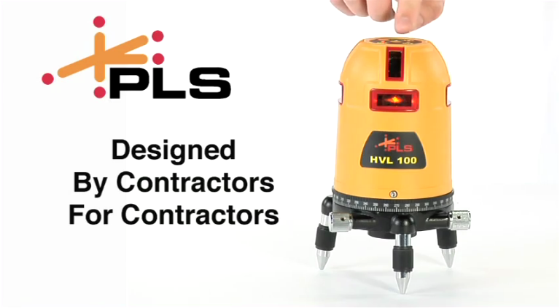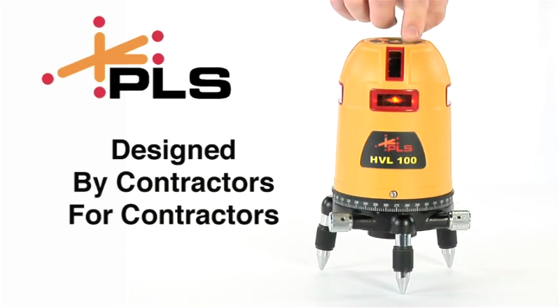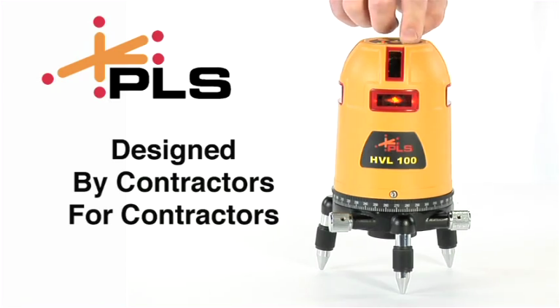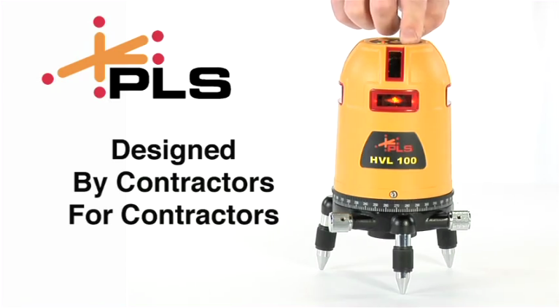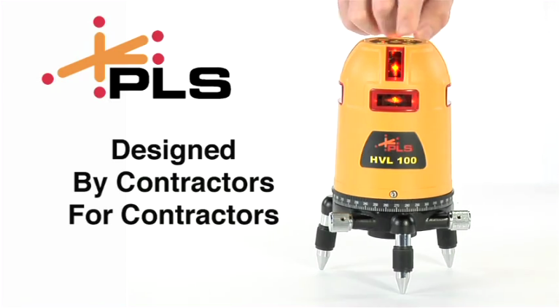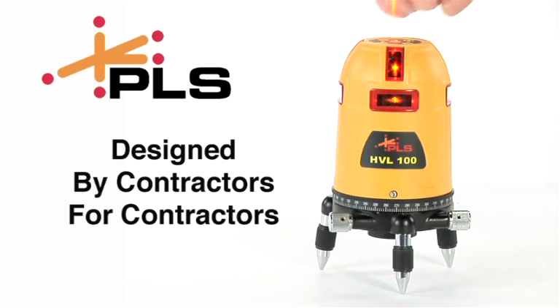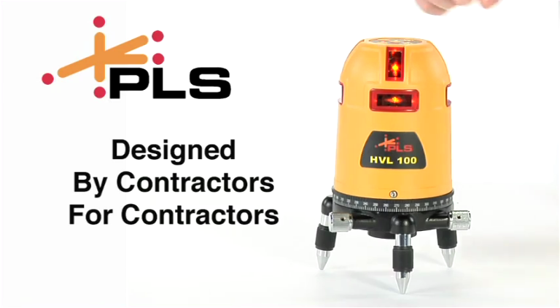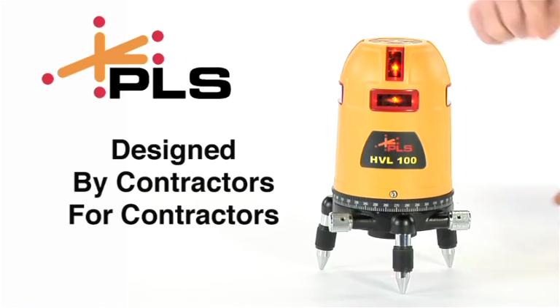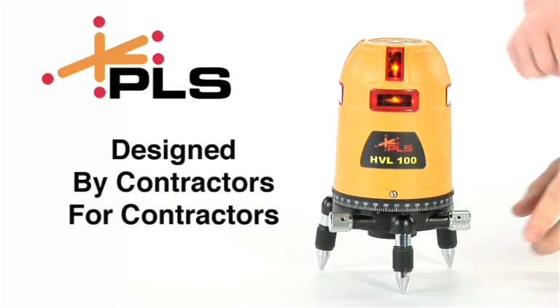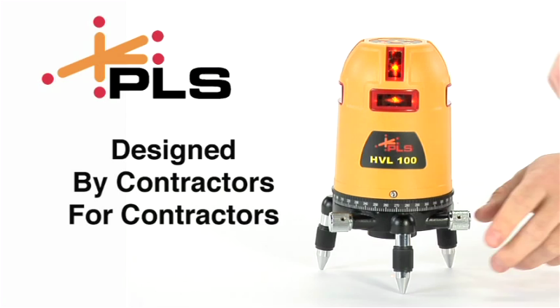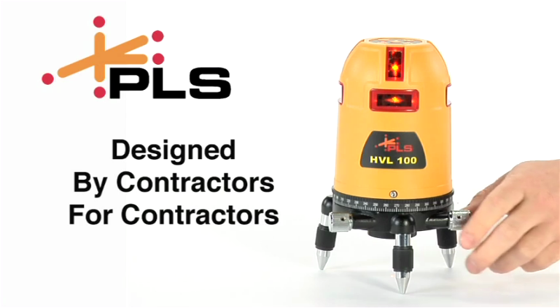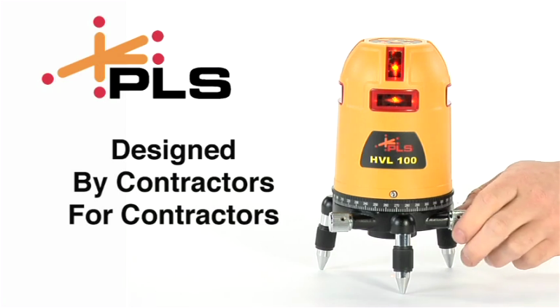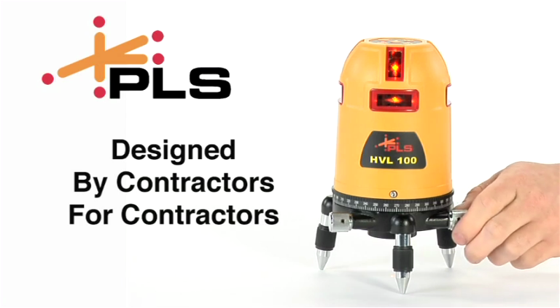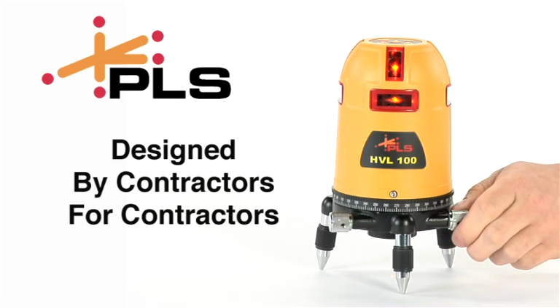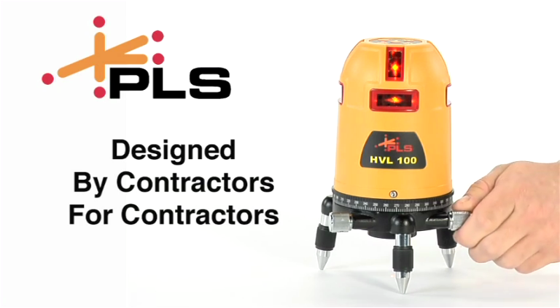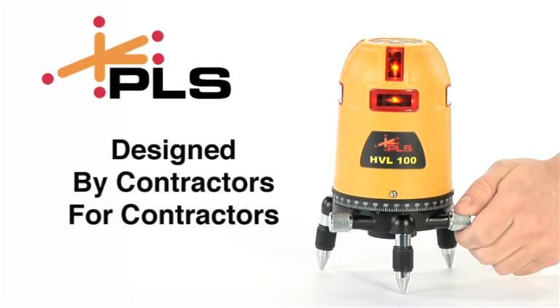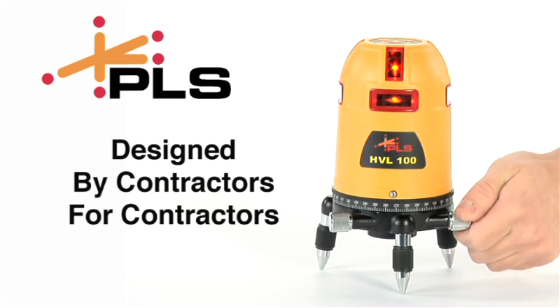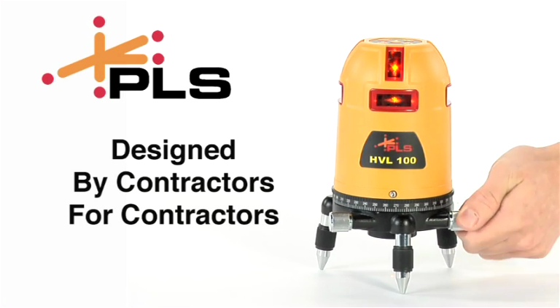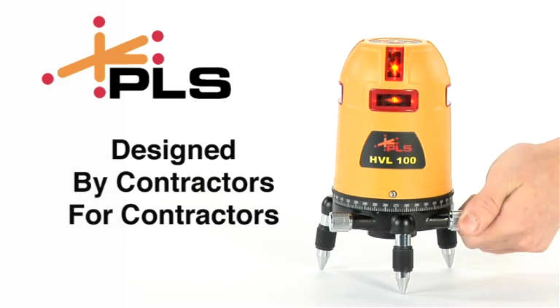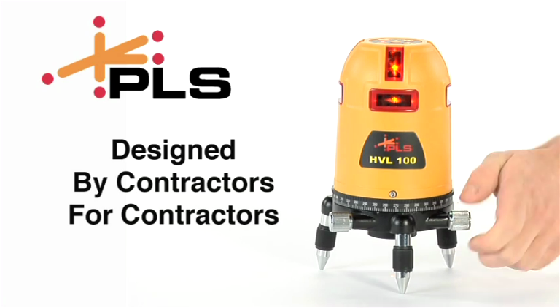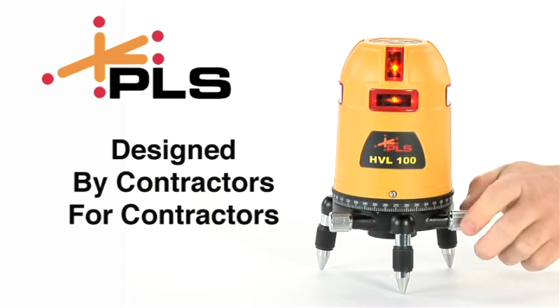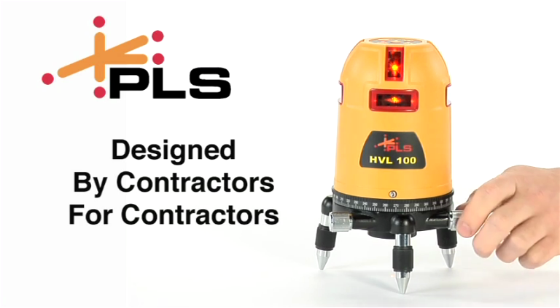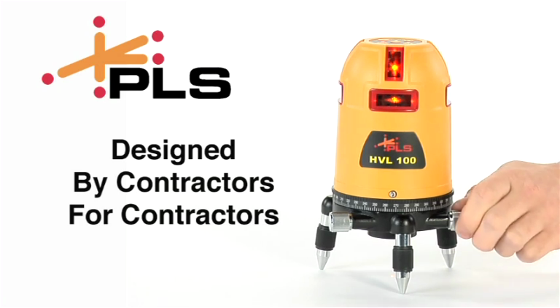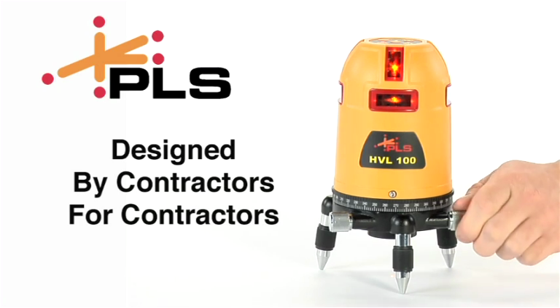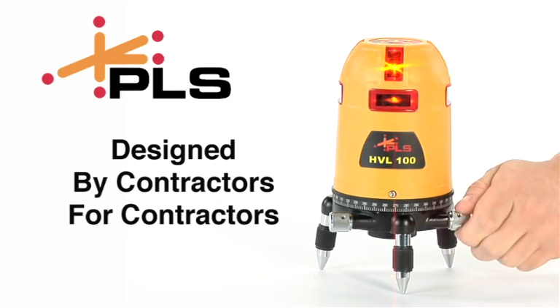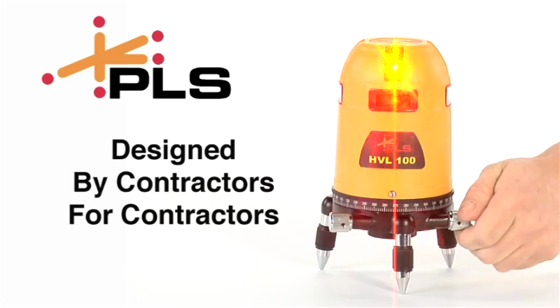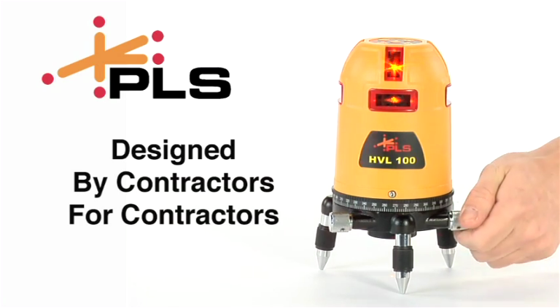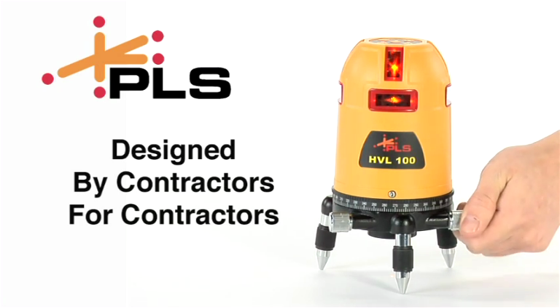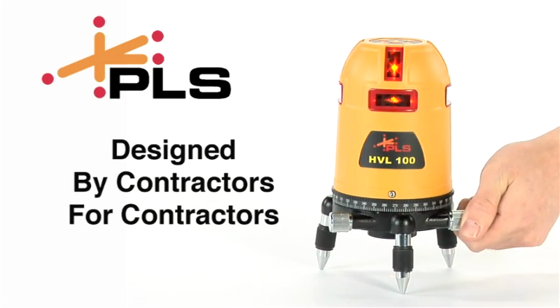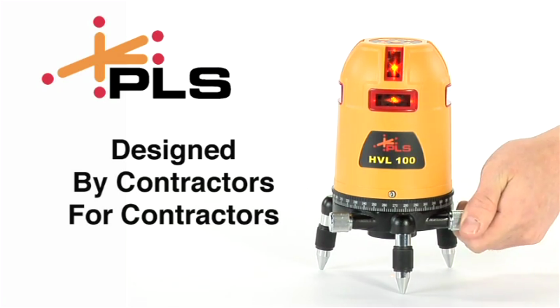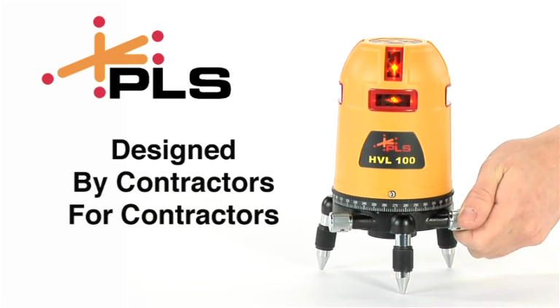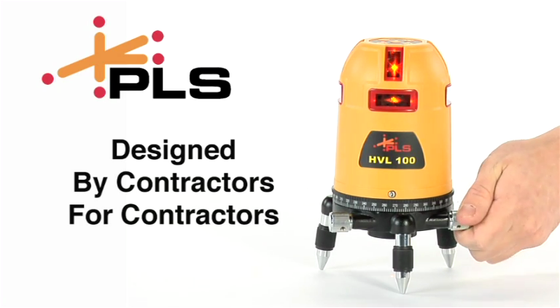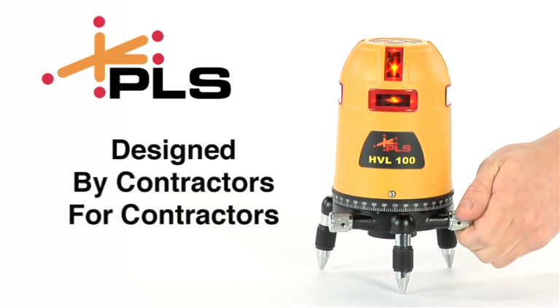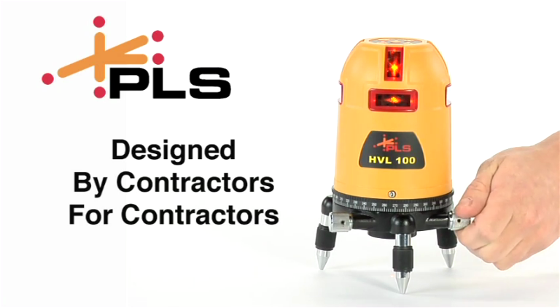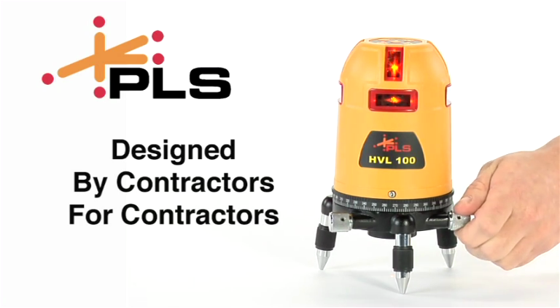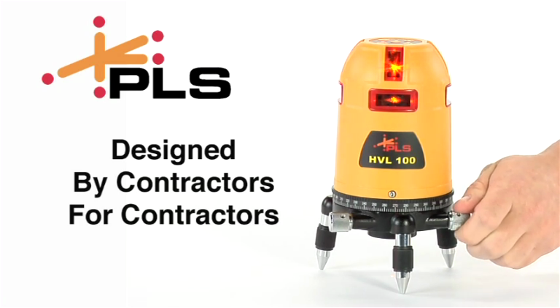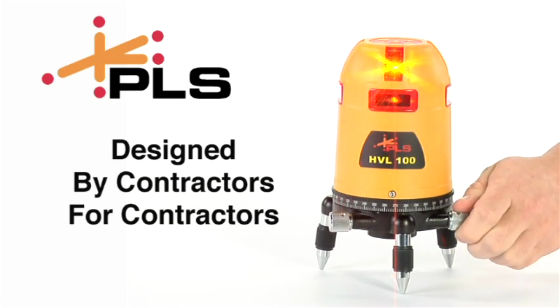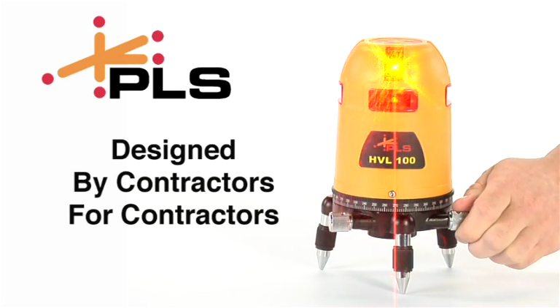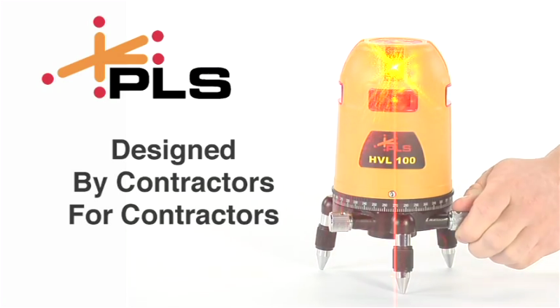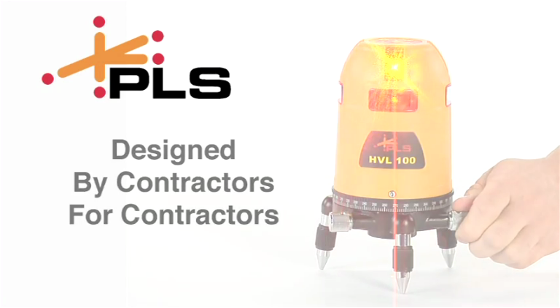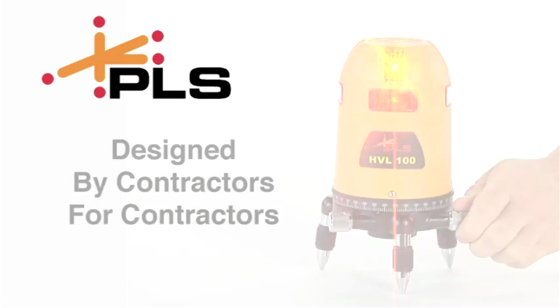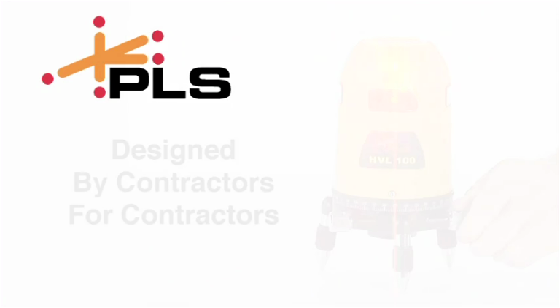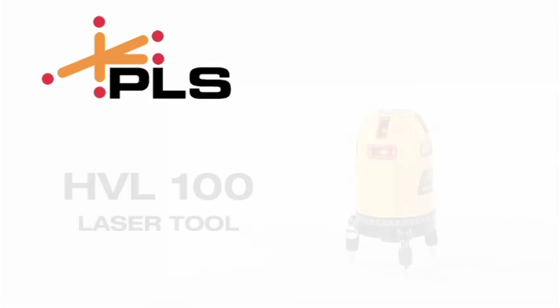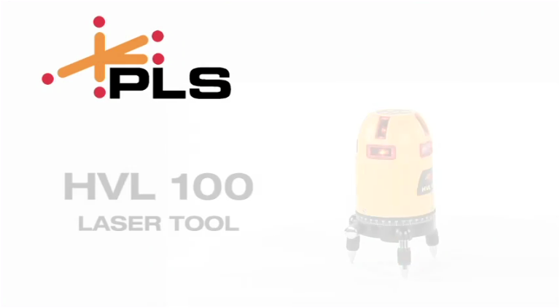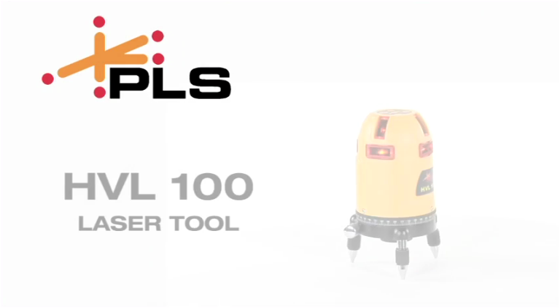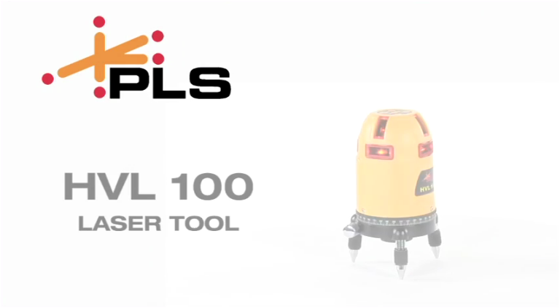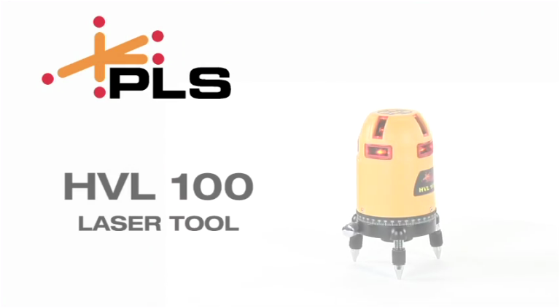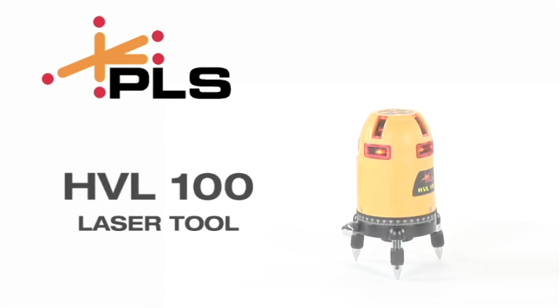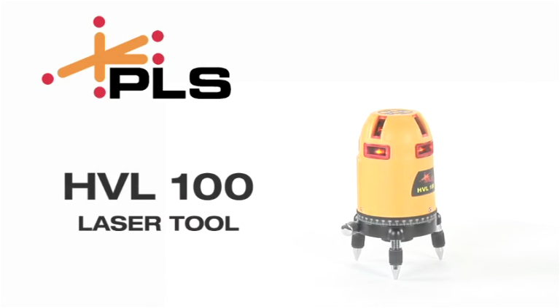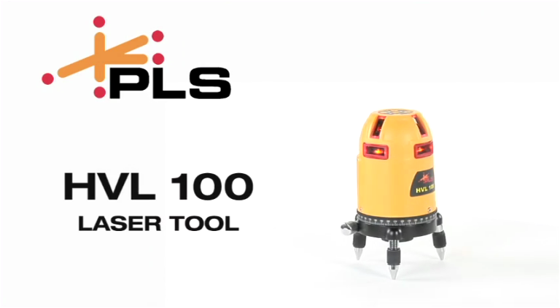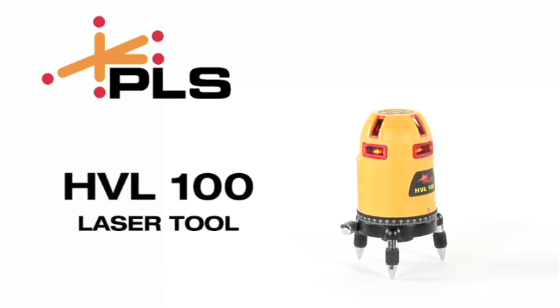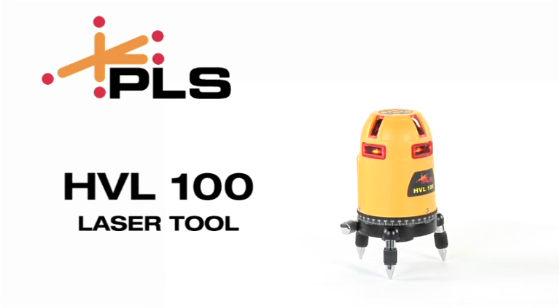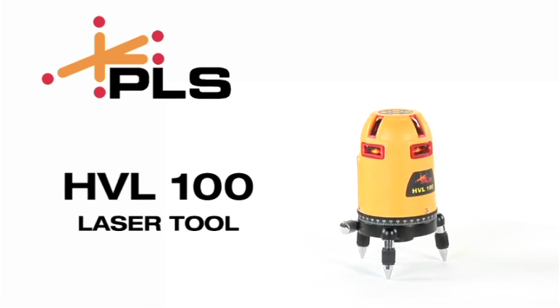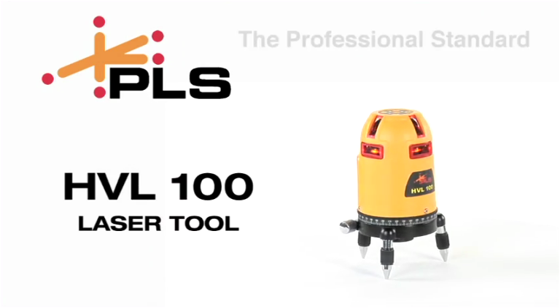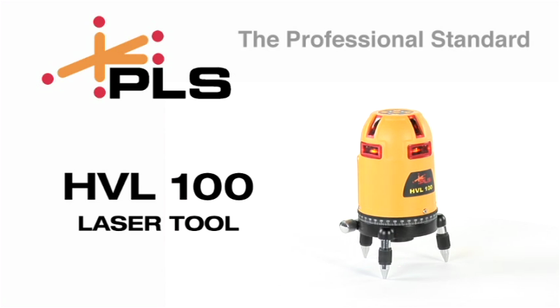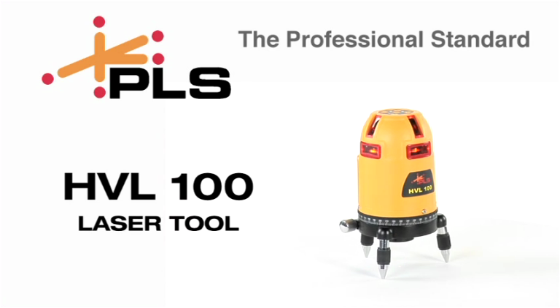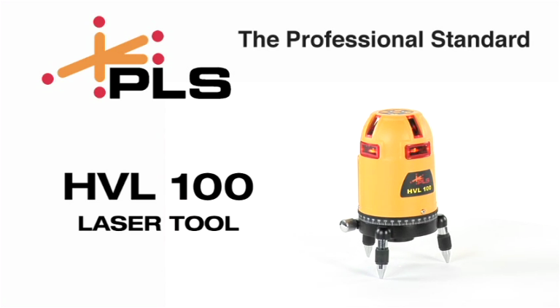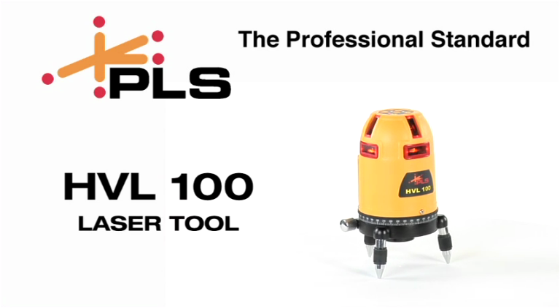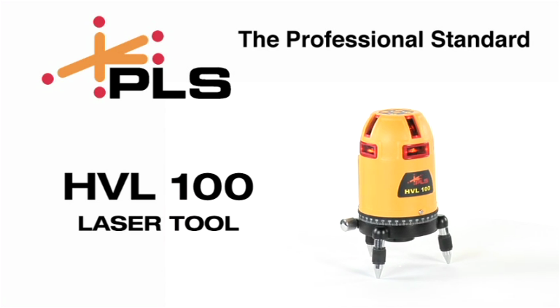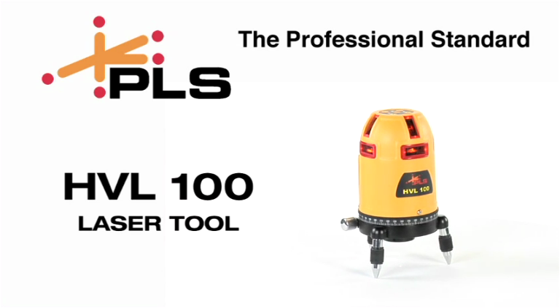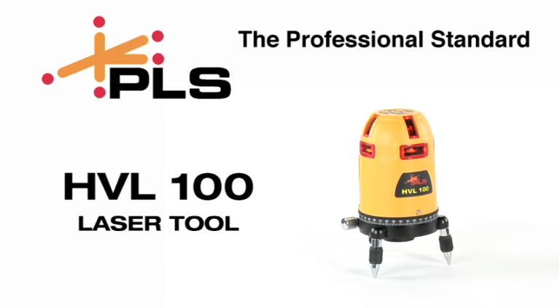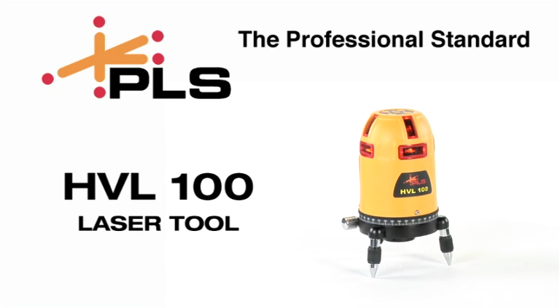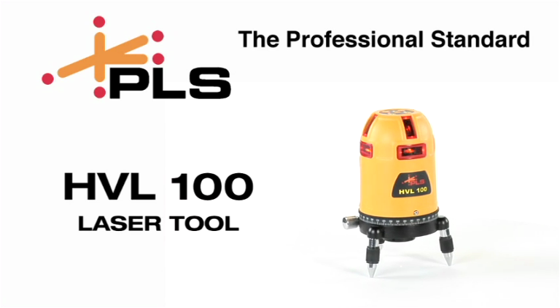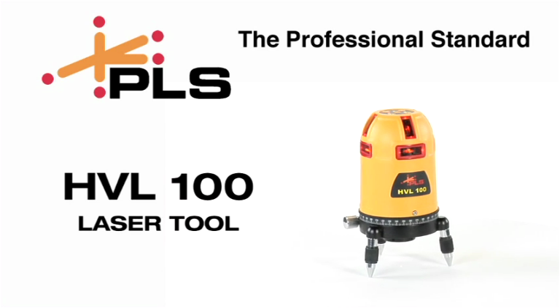PLS lasers are designed by contractors for contractors. Pacific Laser Systems — the professional standard.